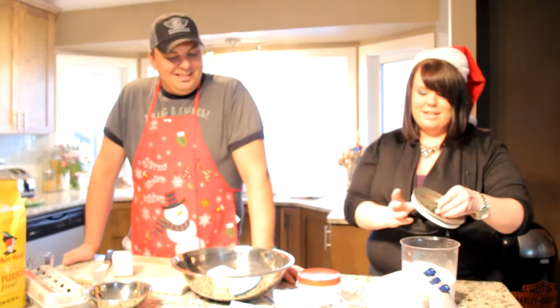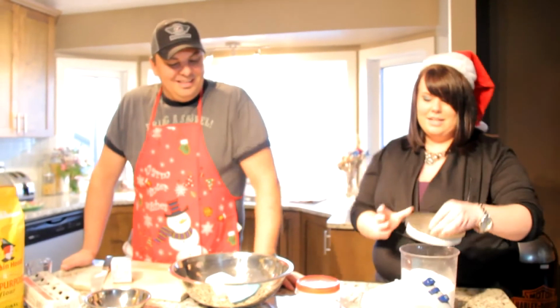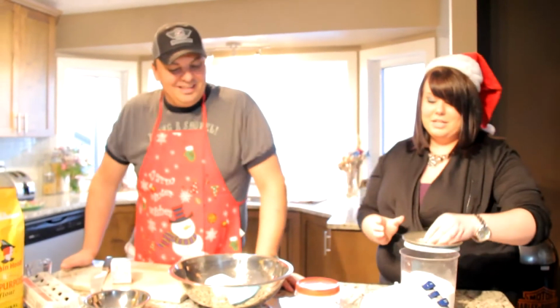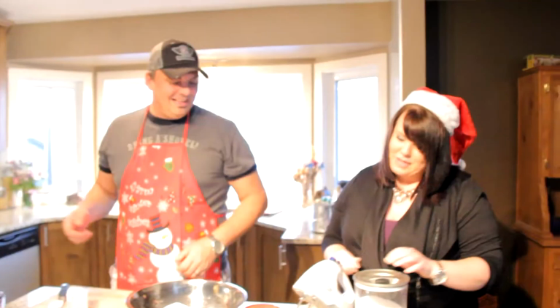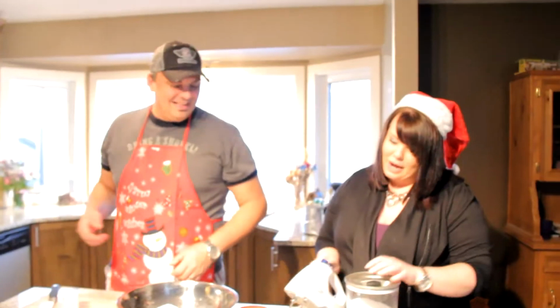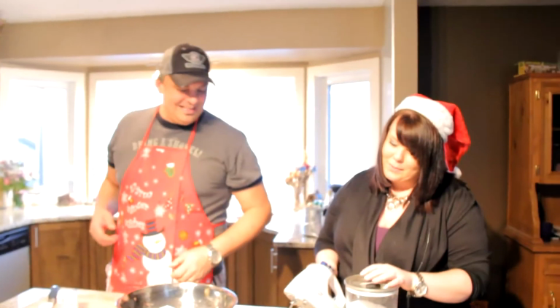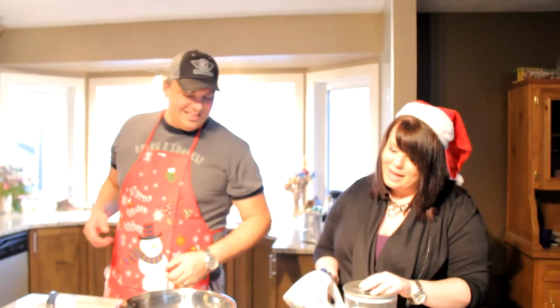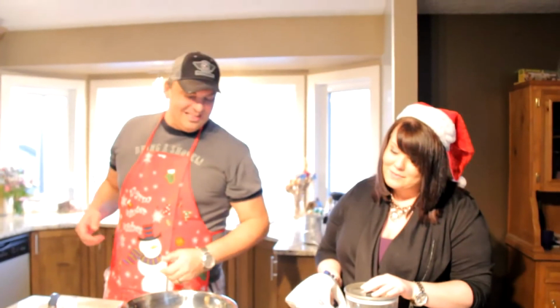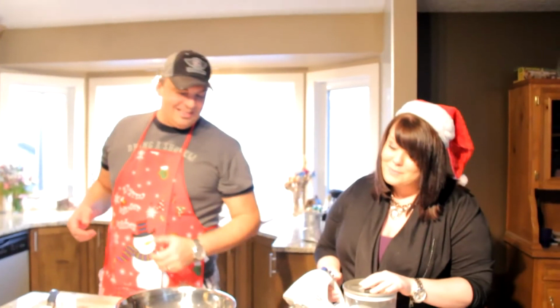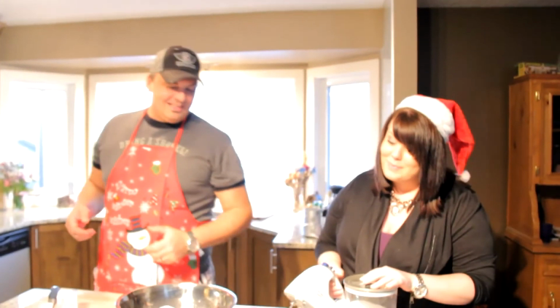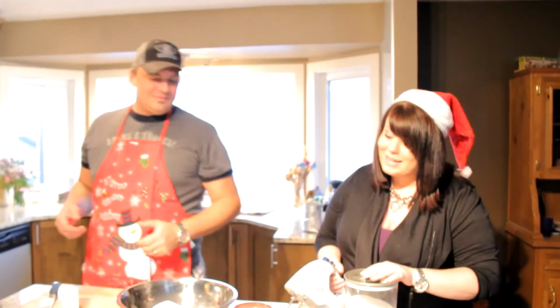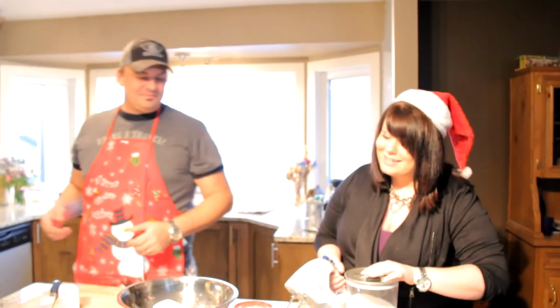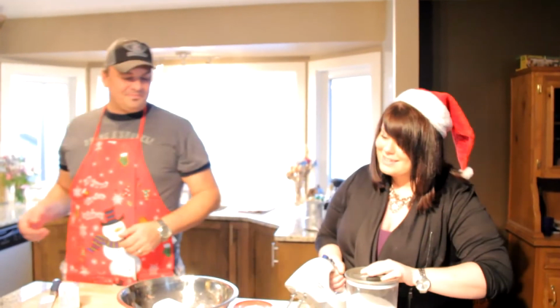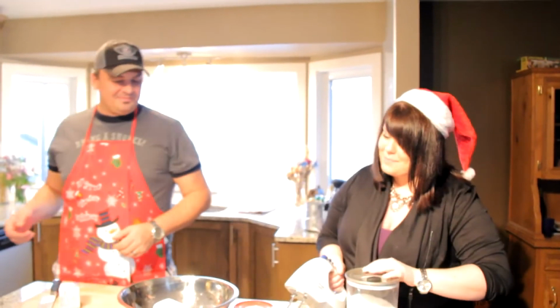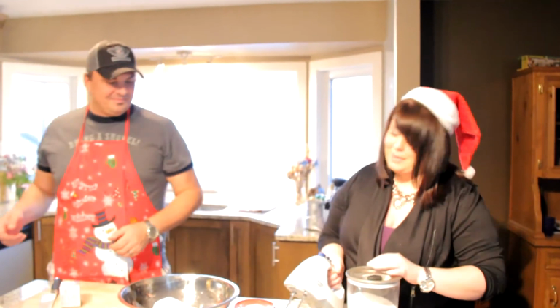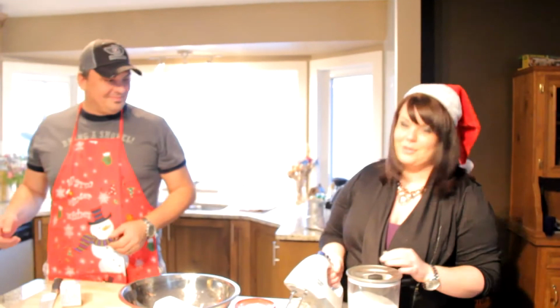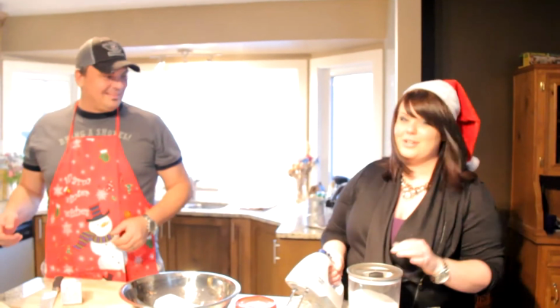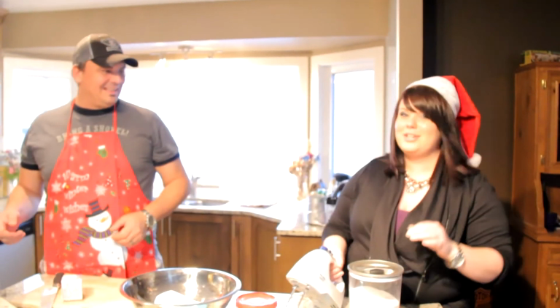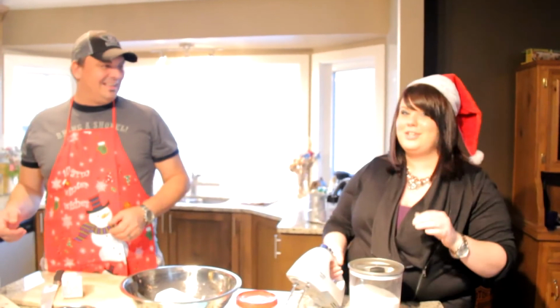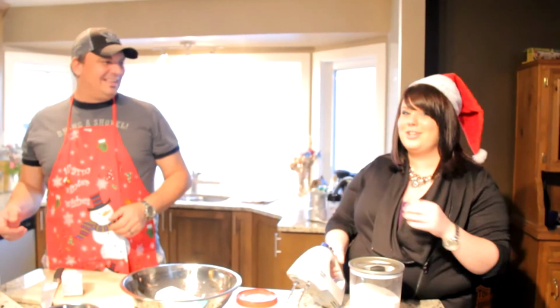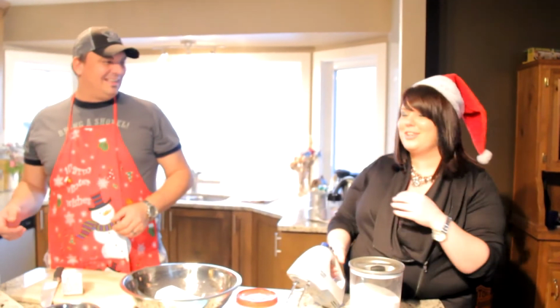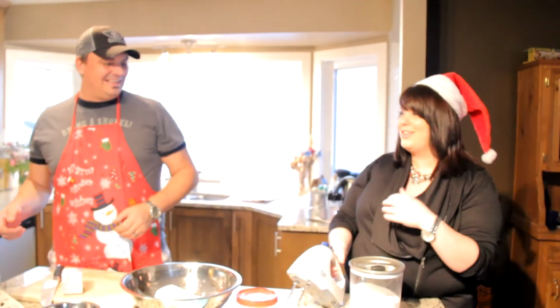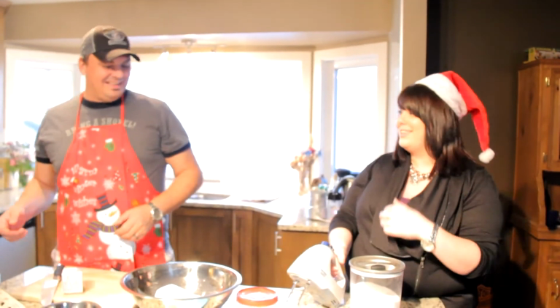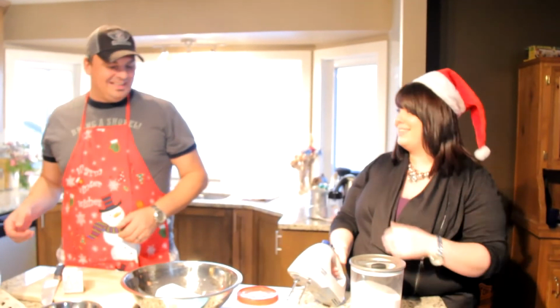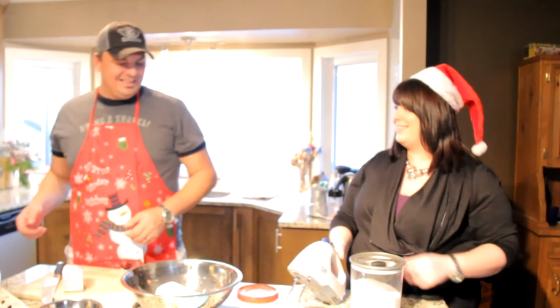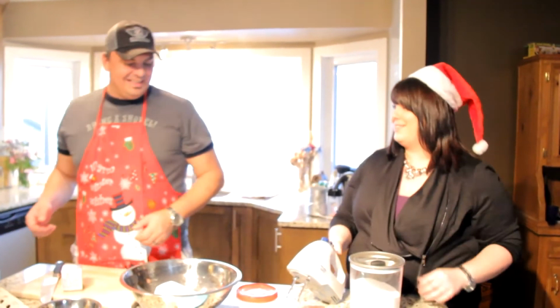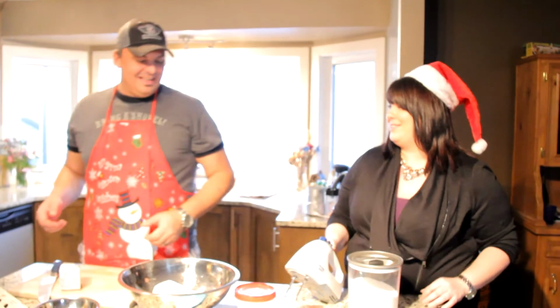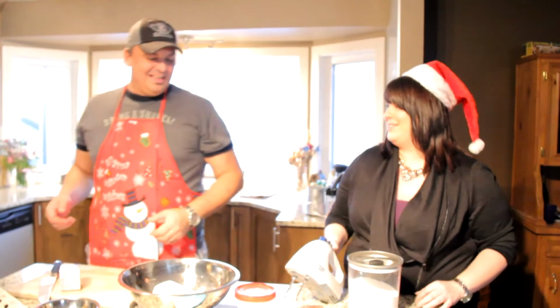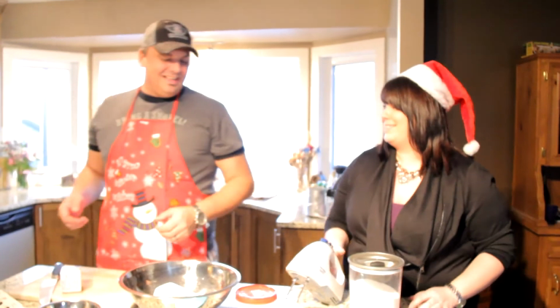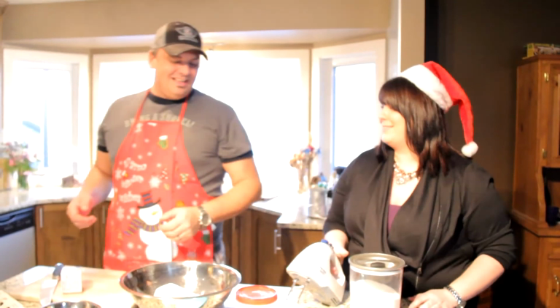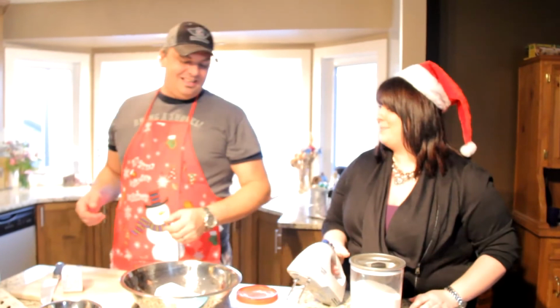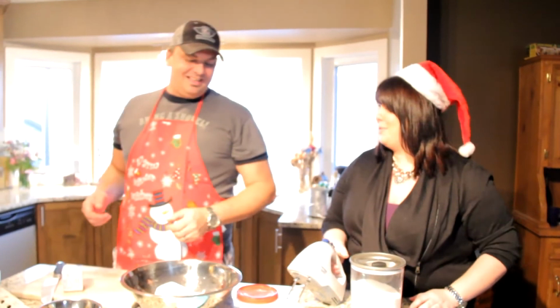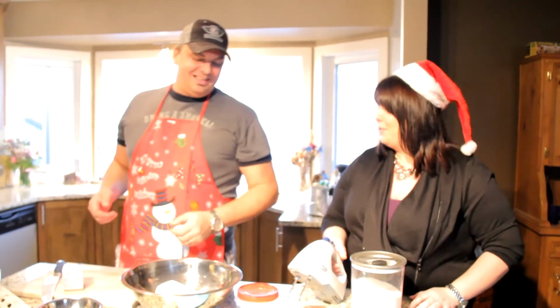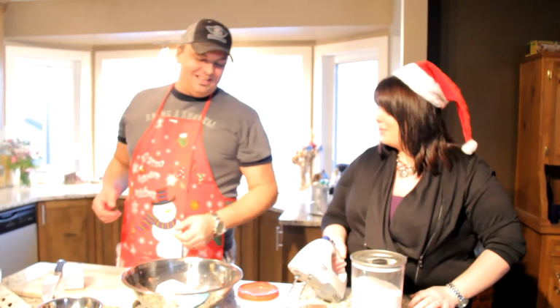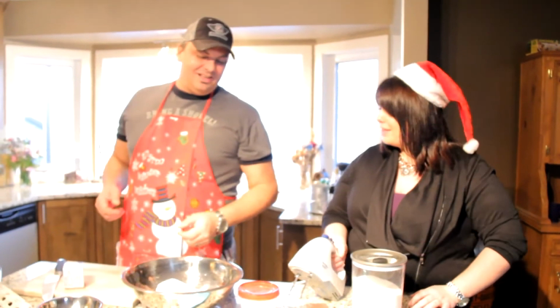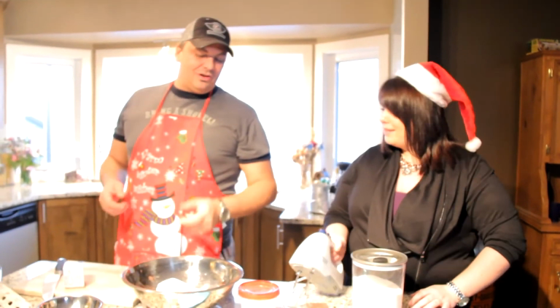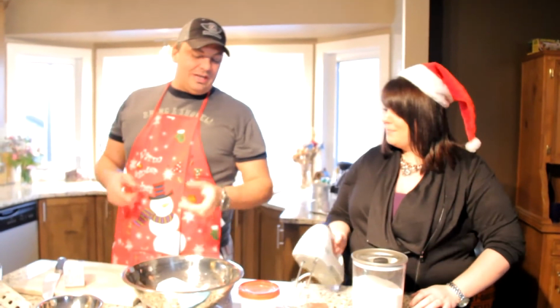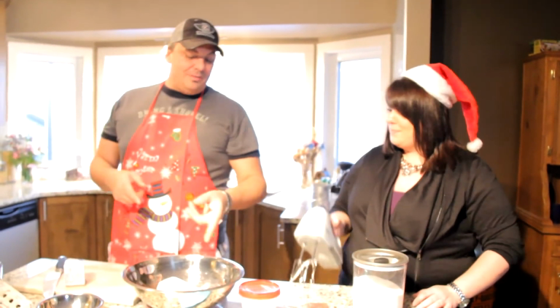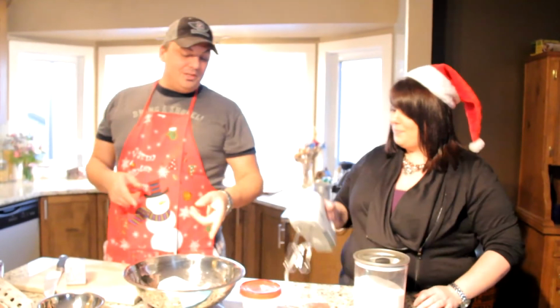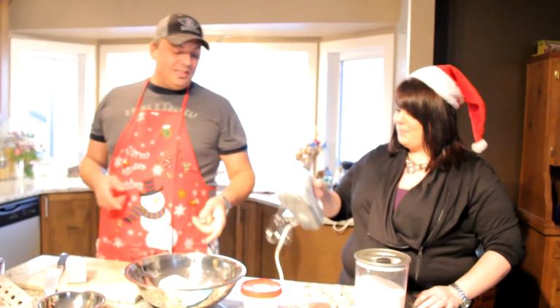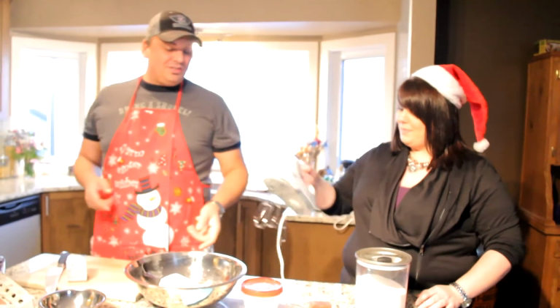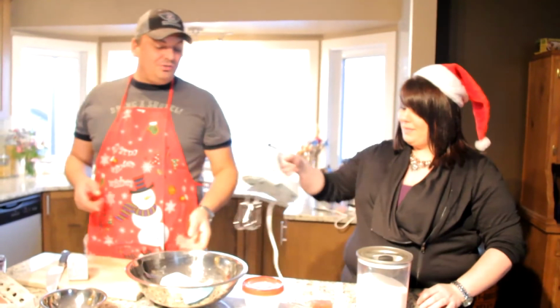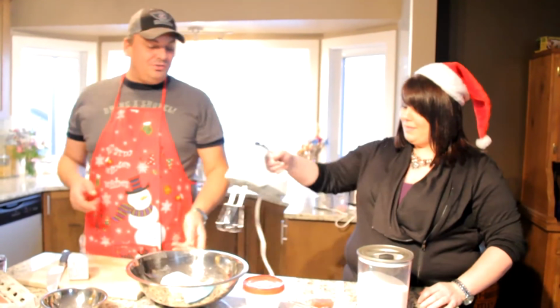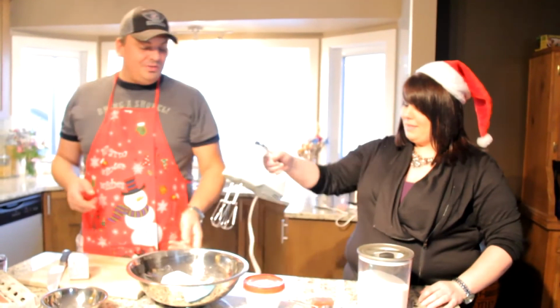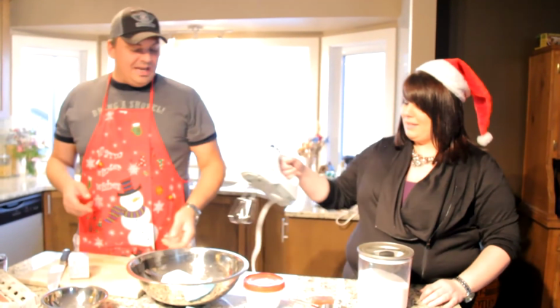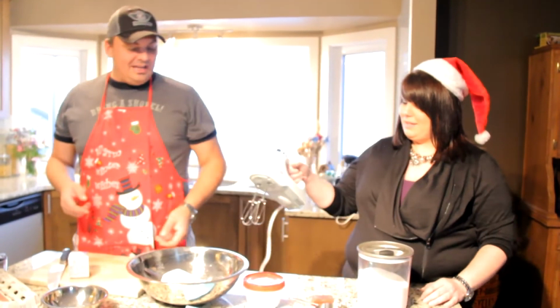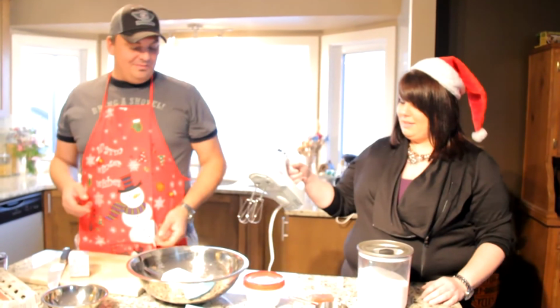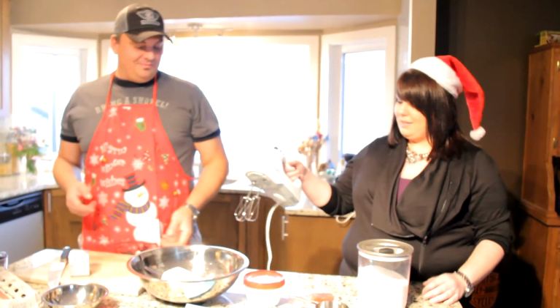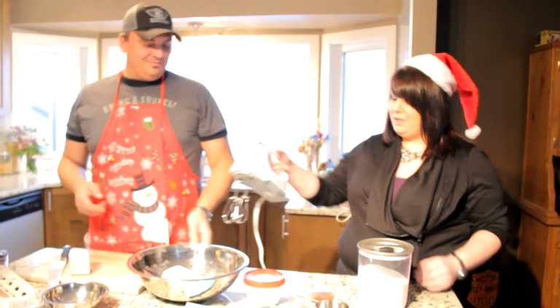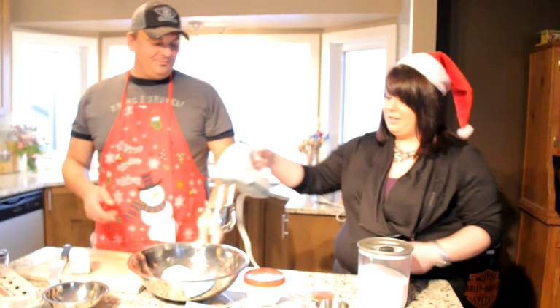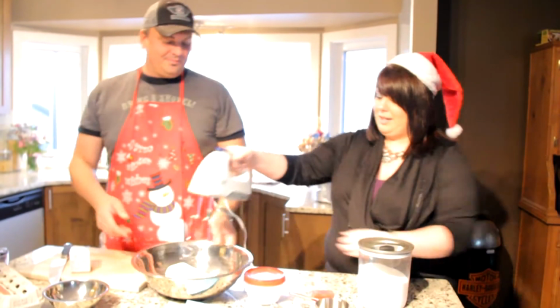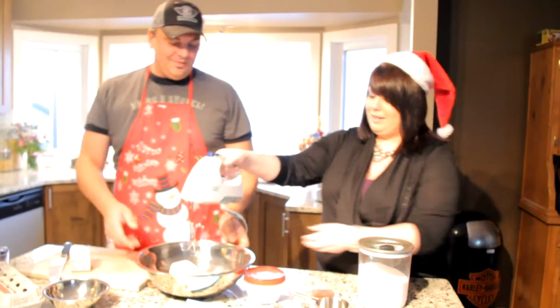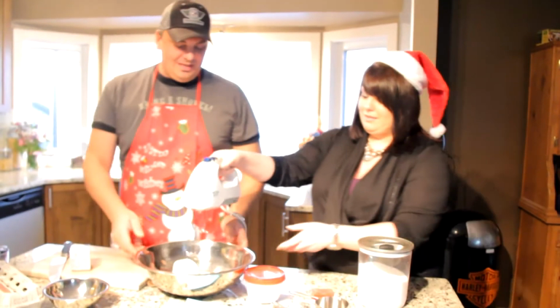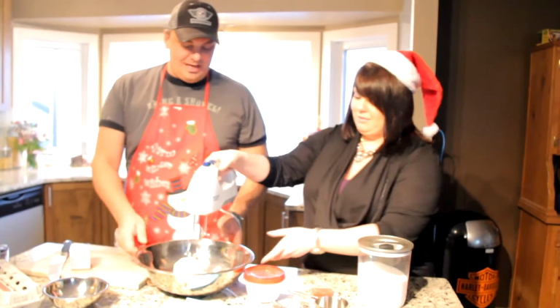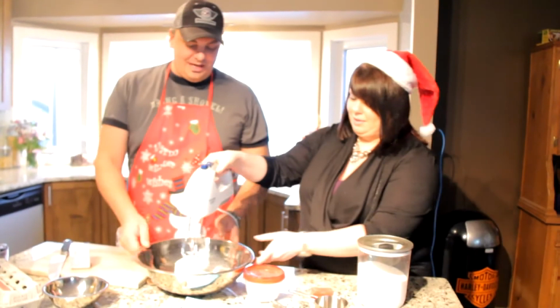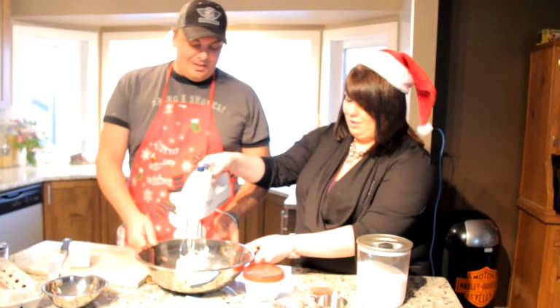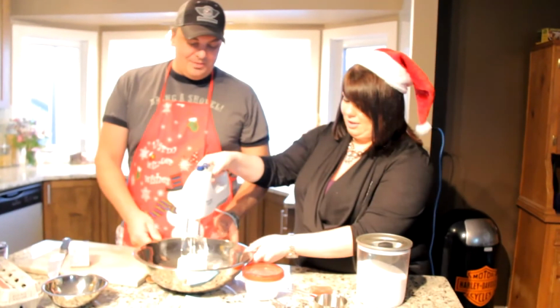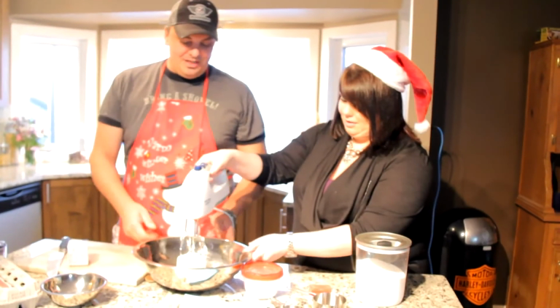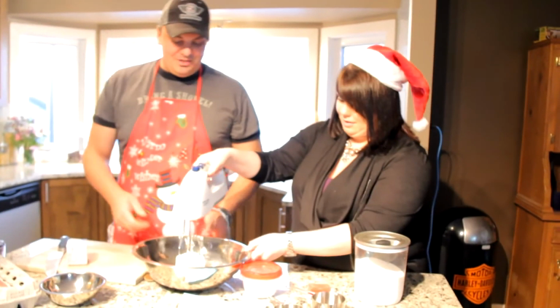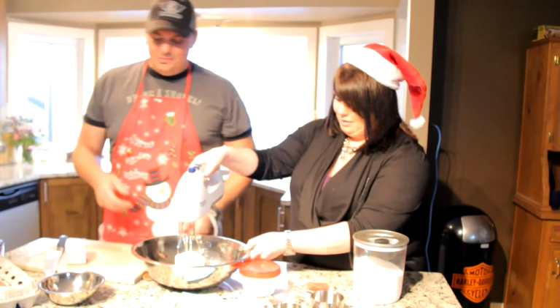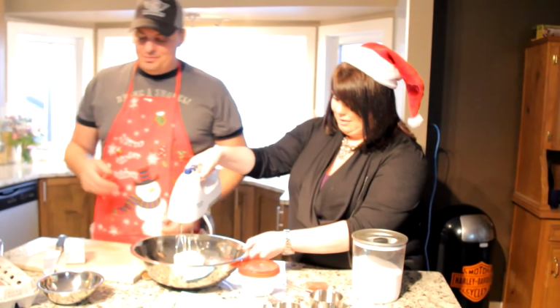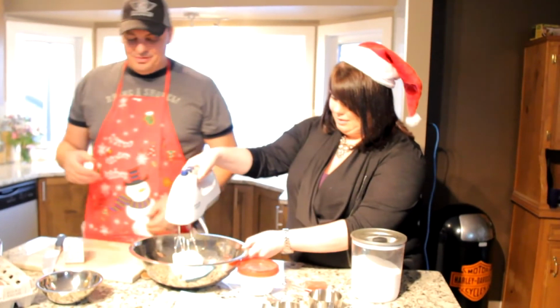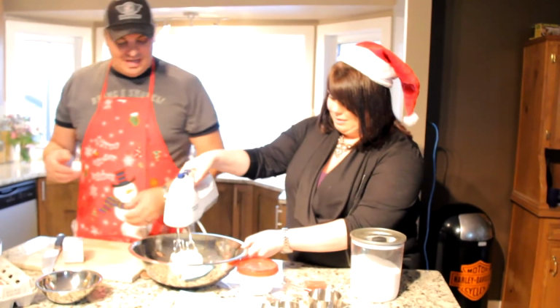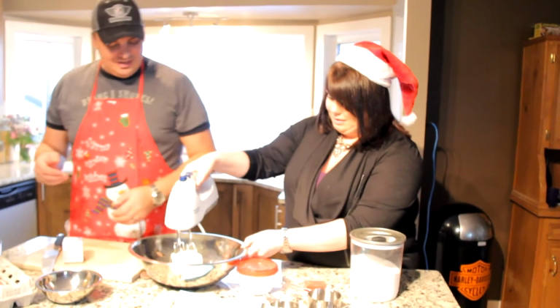So now we have to mix the butter and sugar until they're smooth. Okay, I'm going to let you do that. You're going to let me? Yeah, I'm going to let you do that.